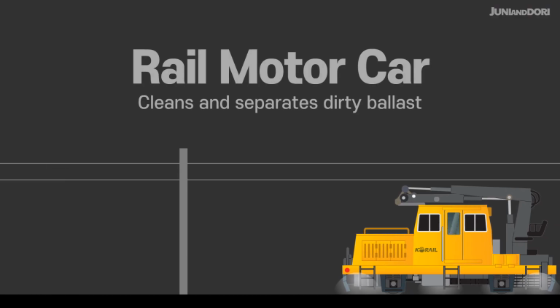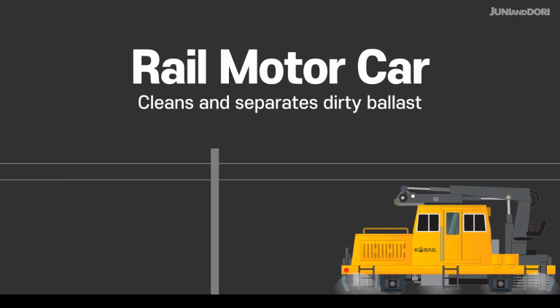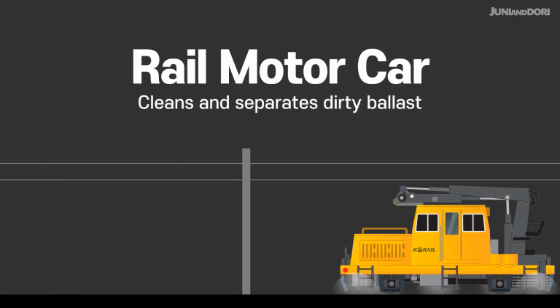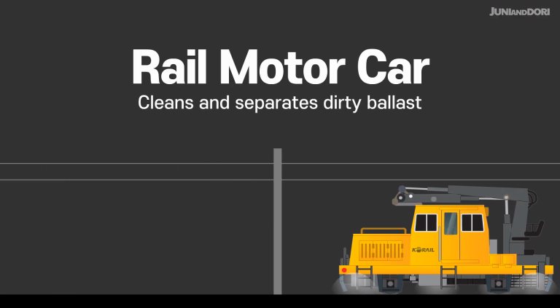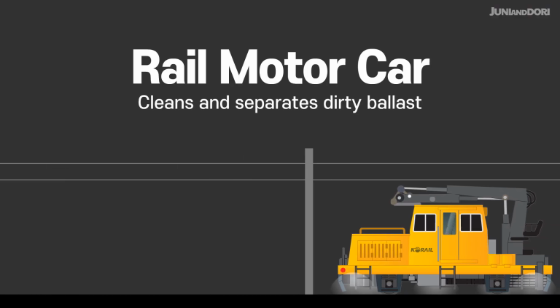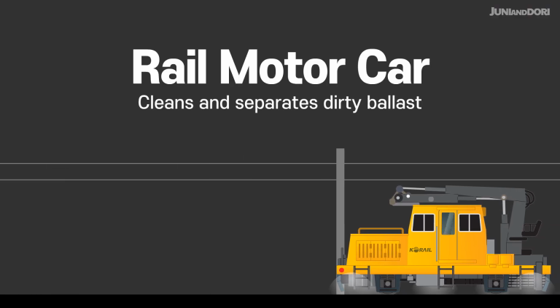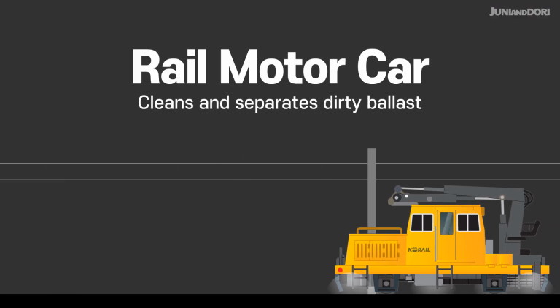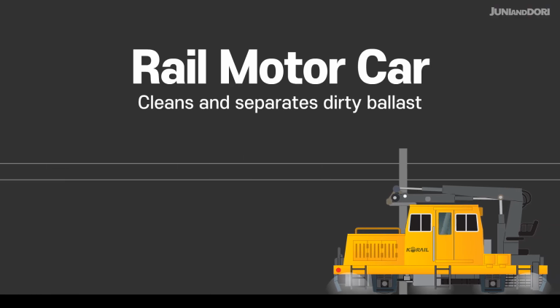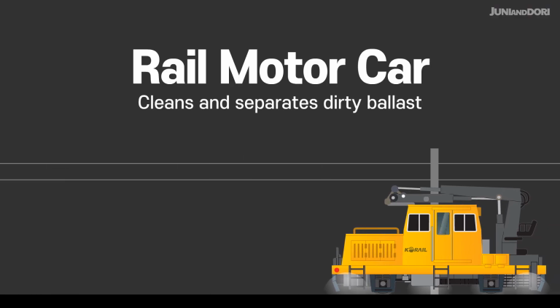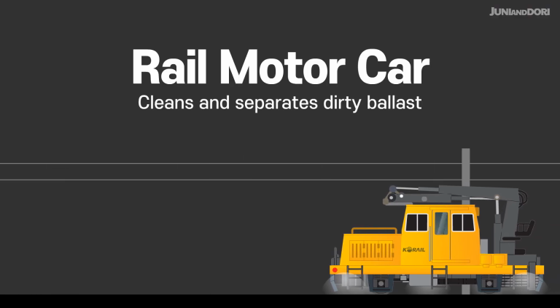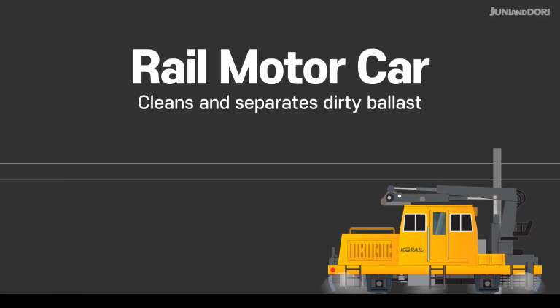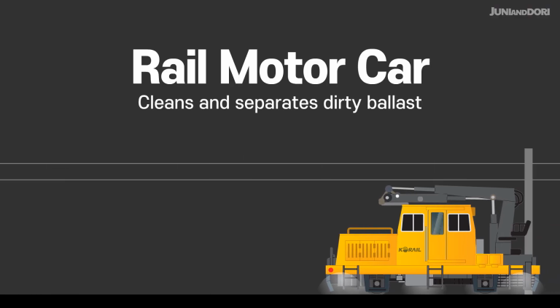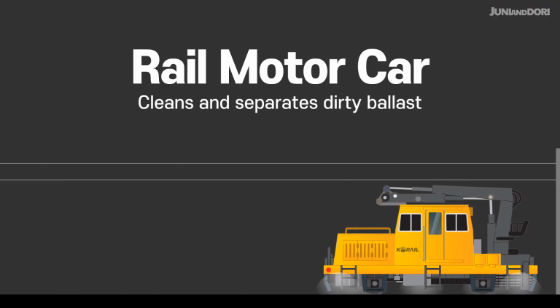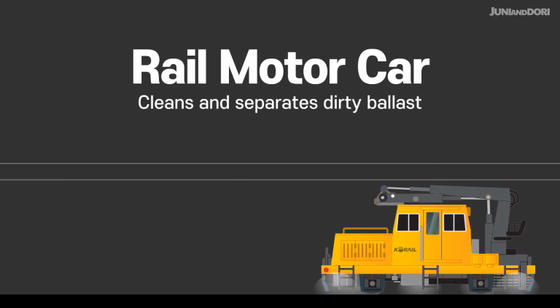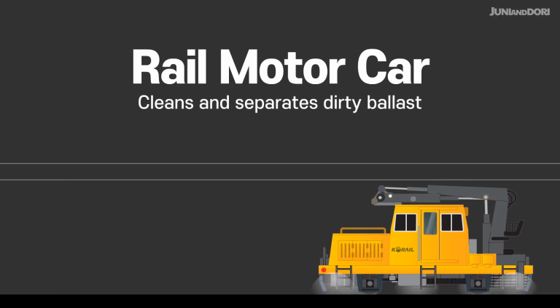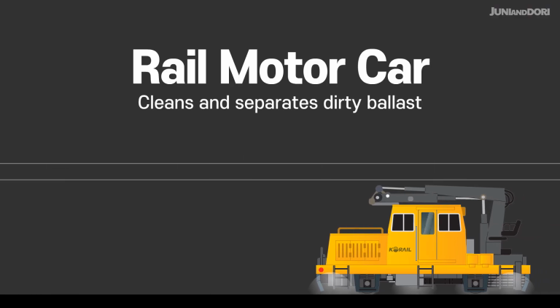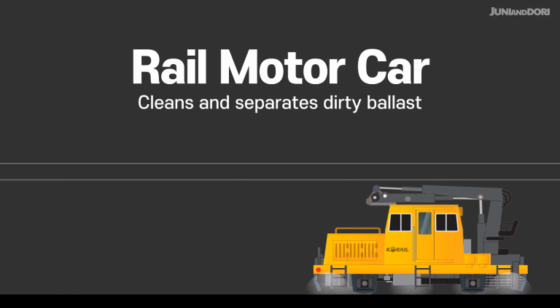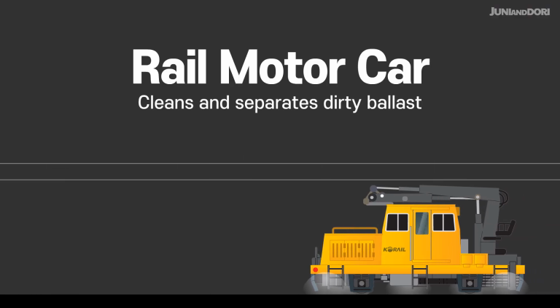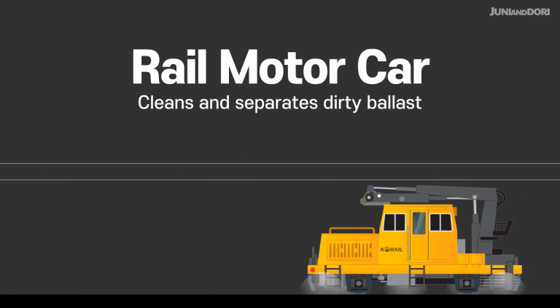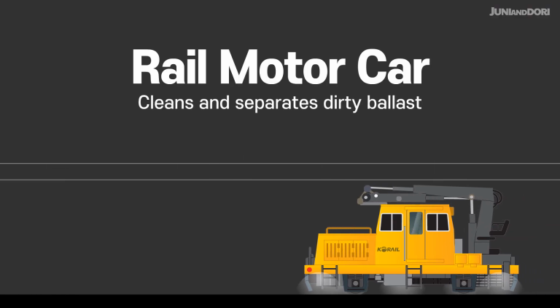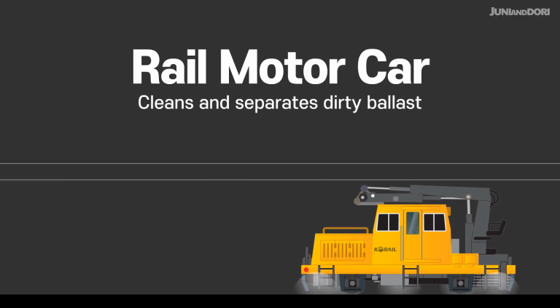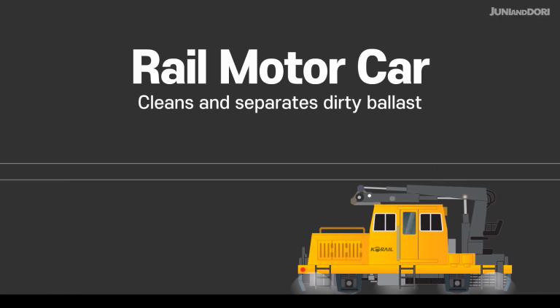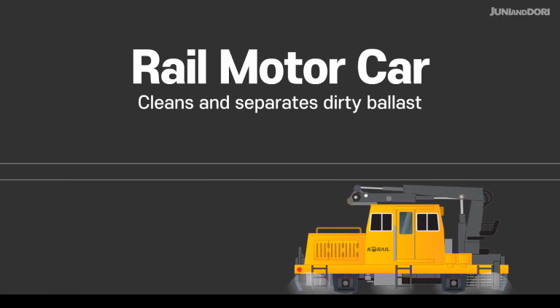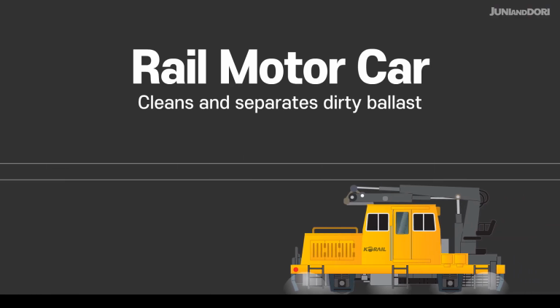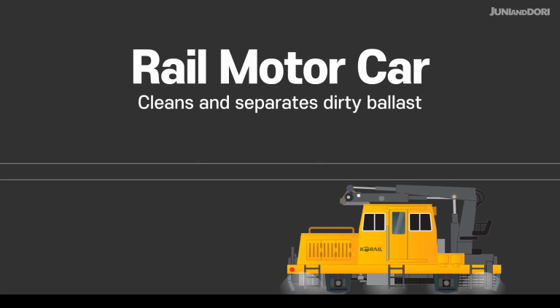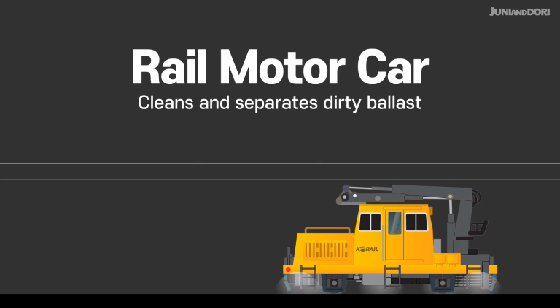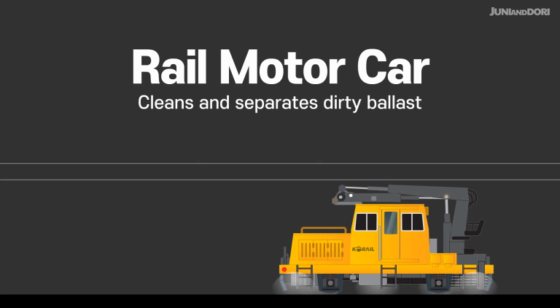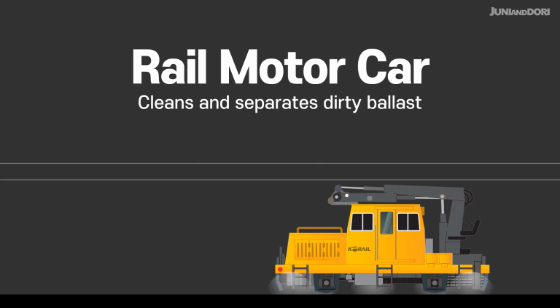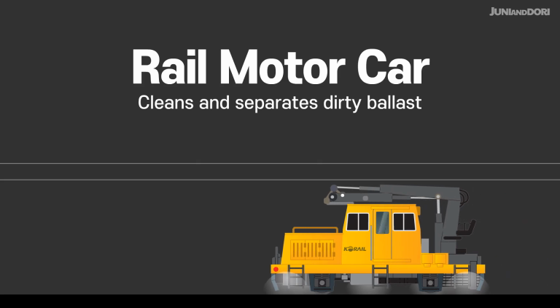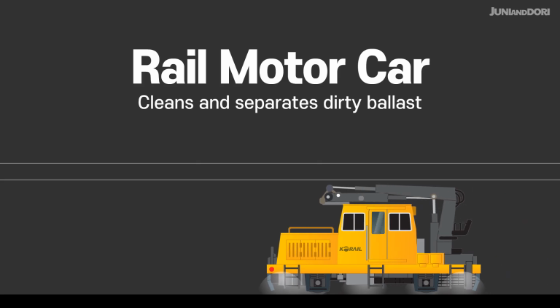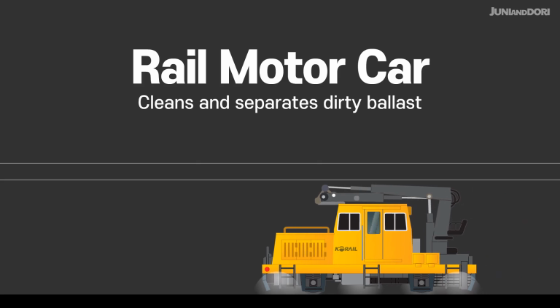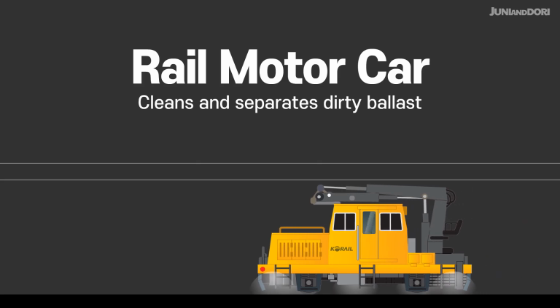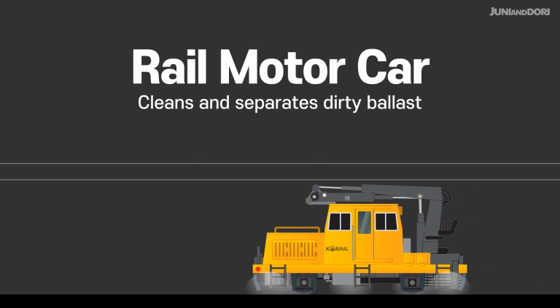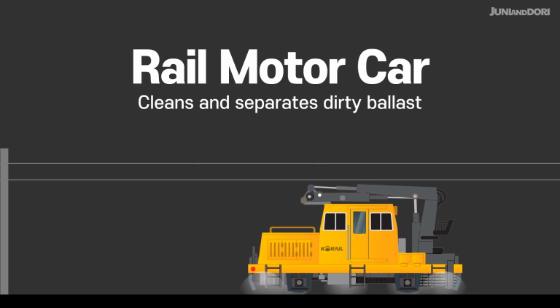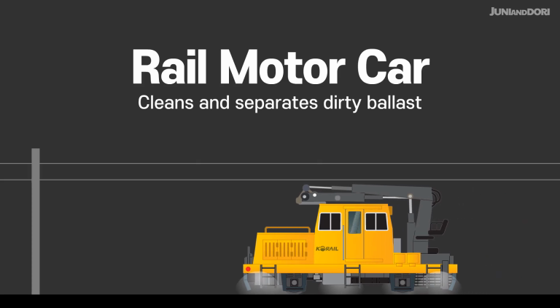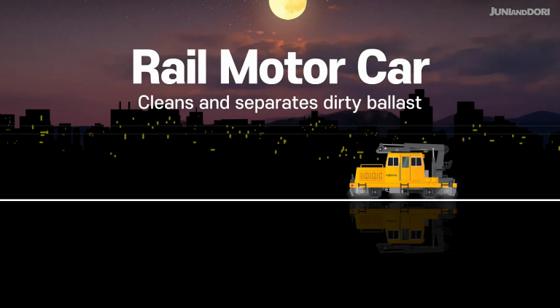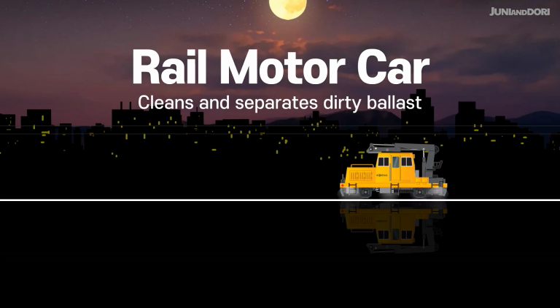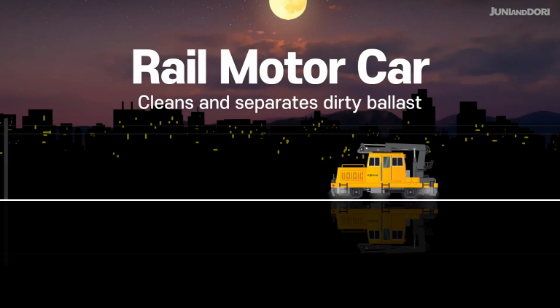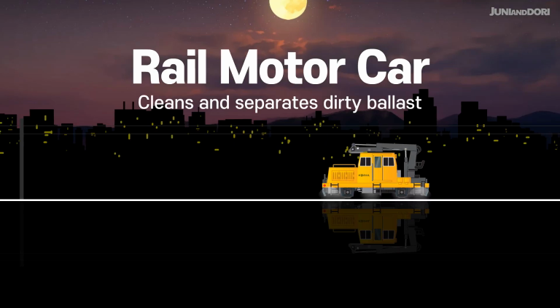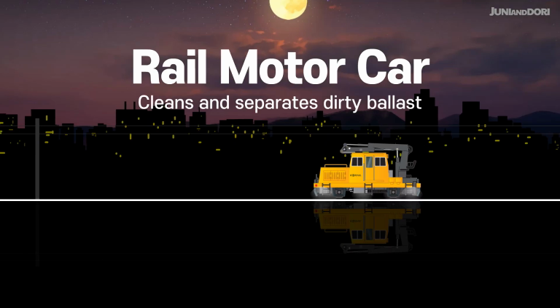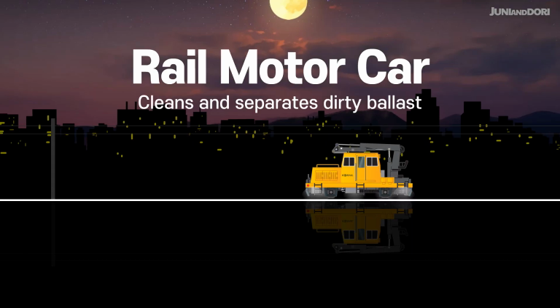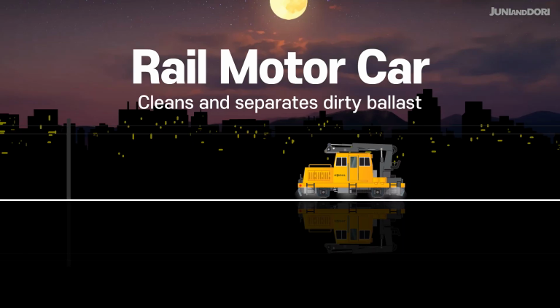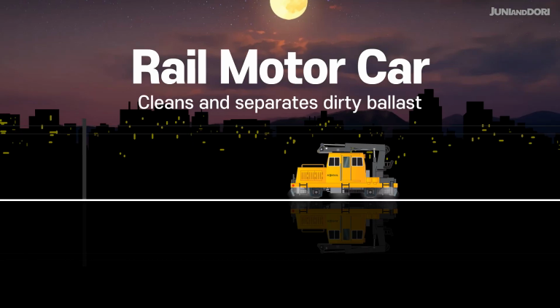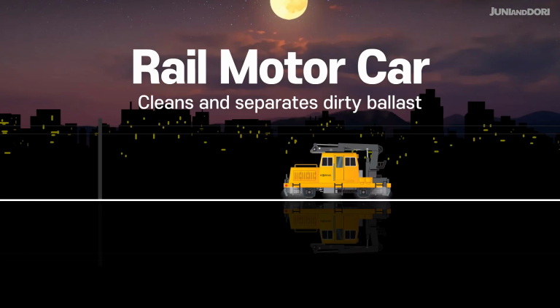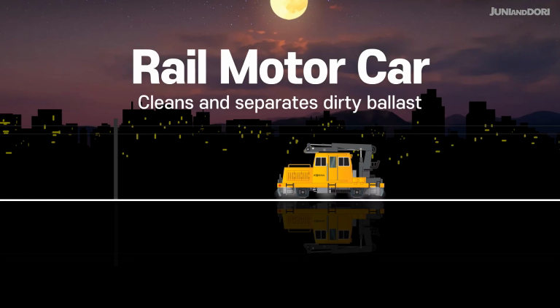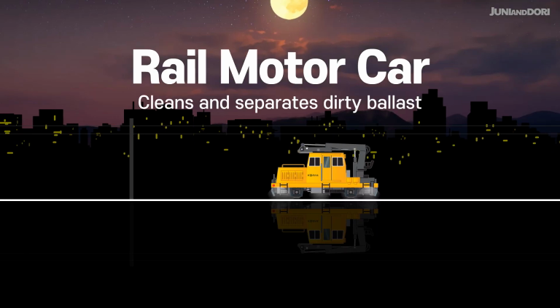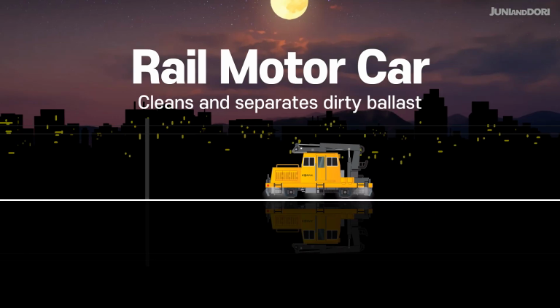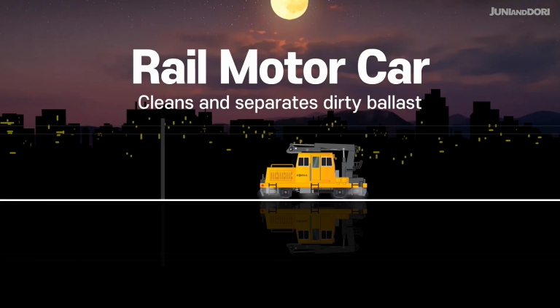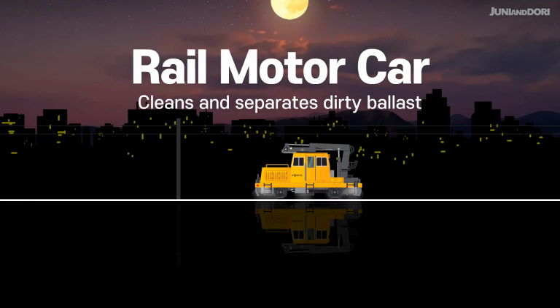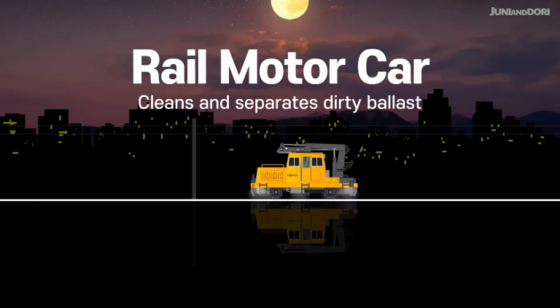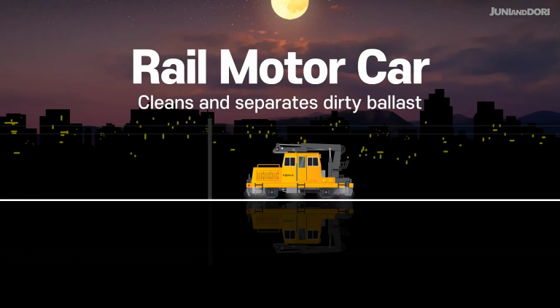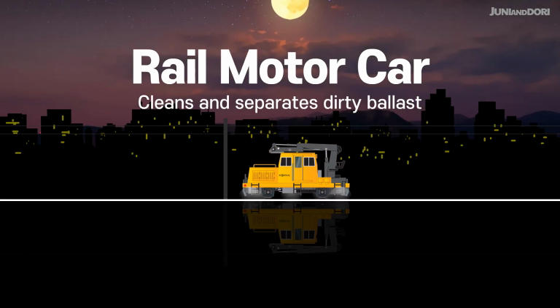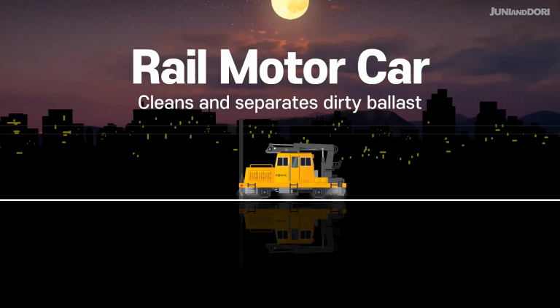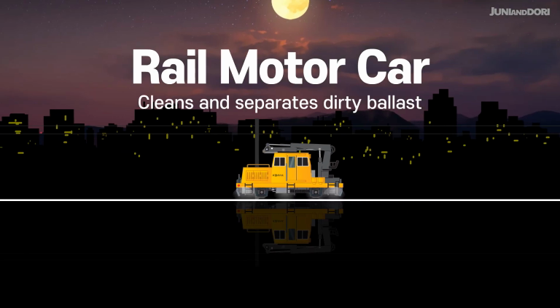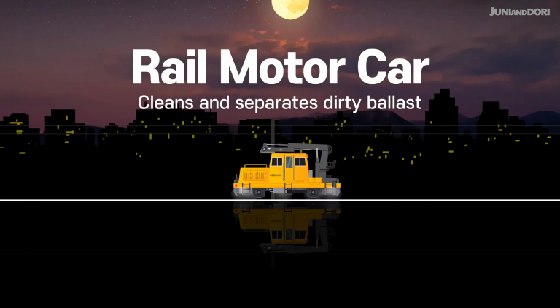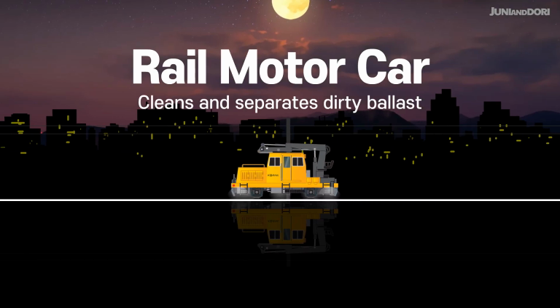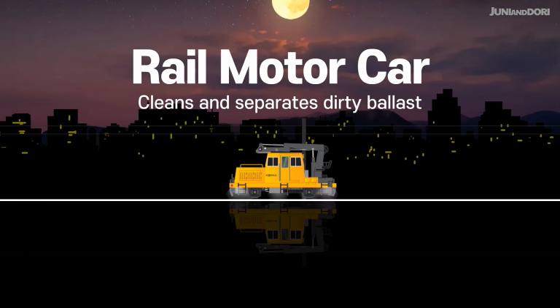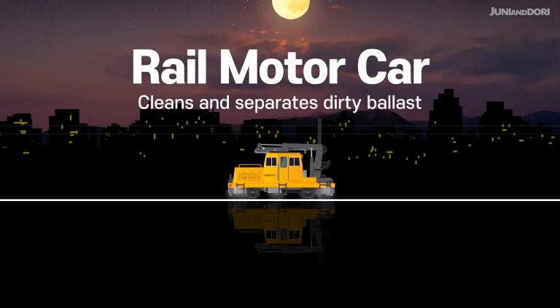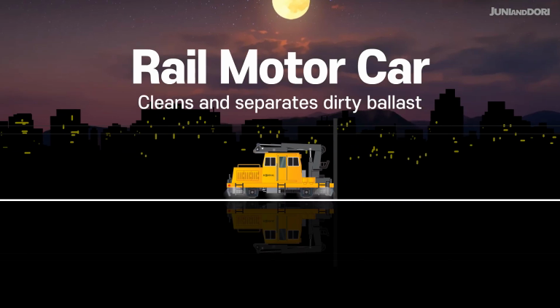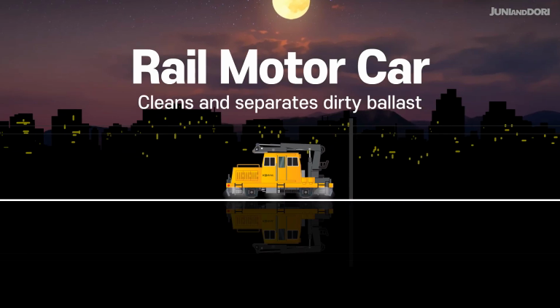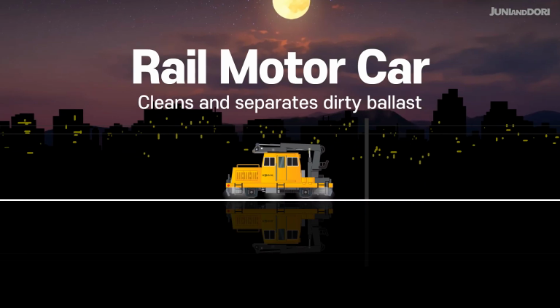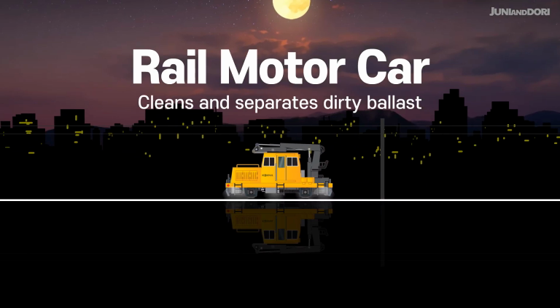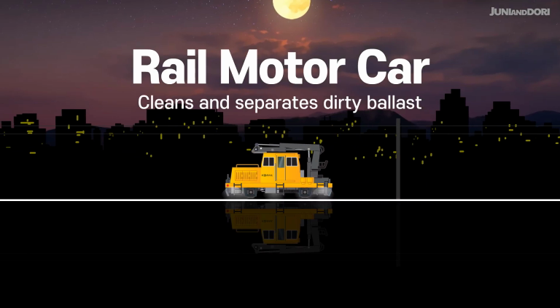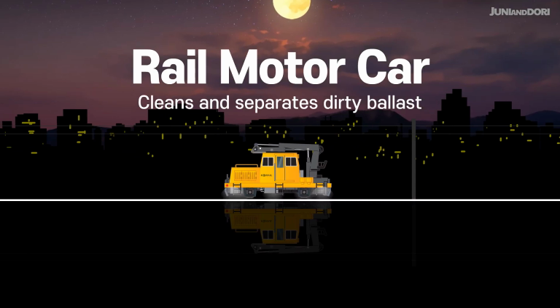Rail Motor Car. This vehicle is used to transport workers and equipment during track maintenance and other operations.